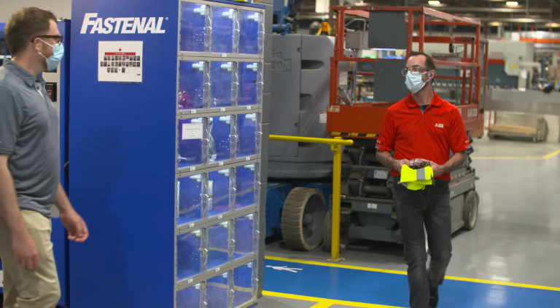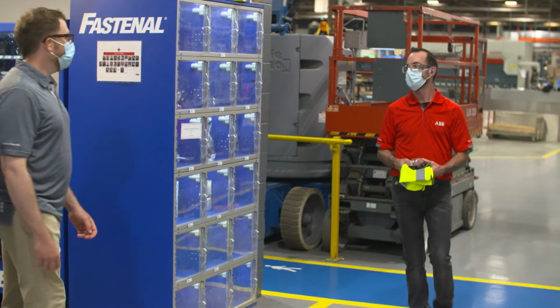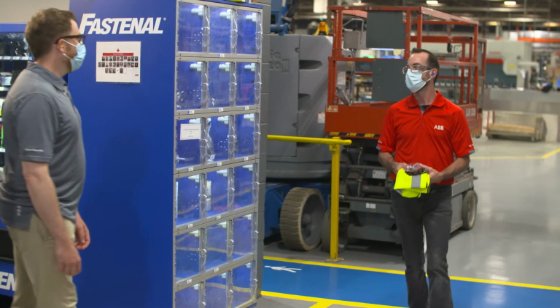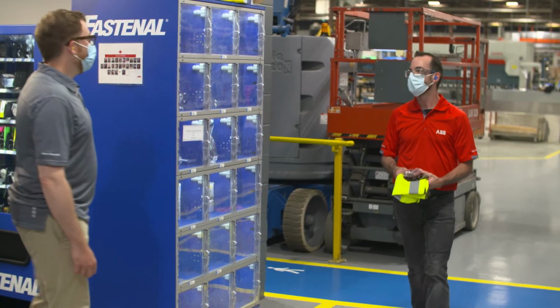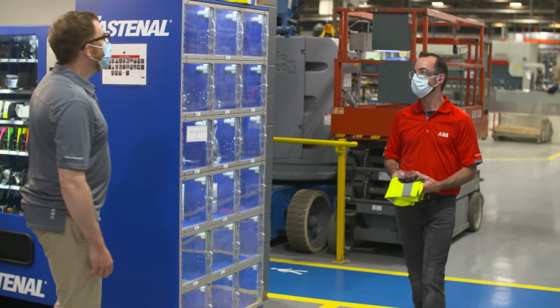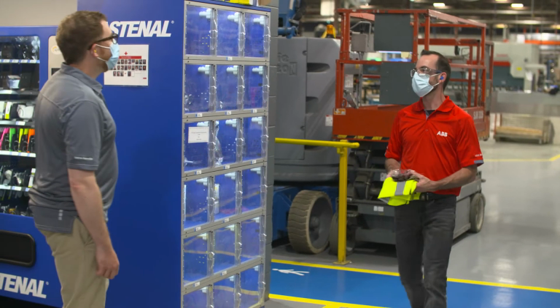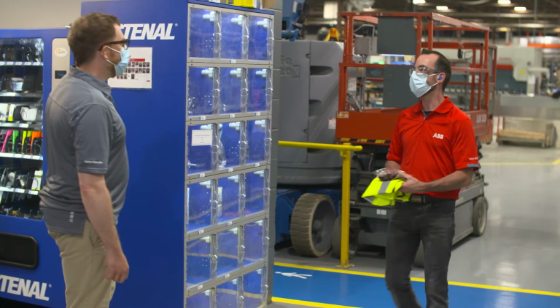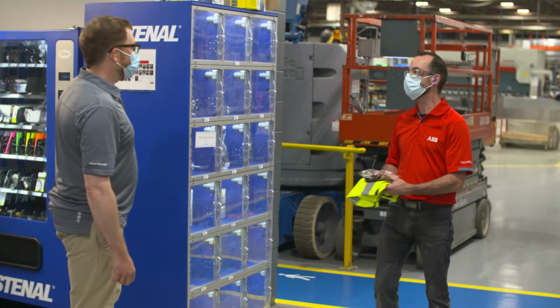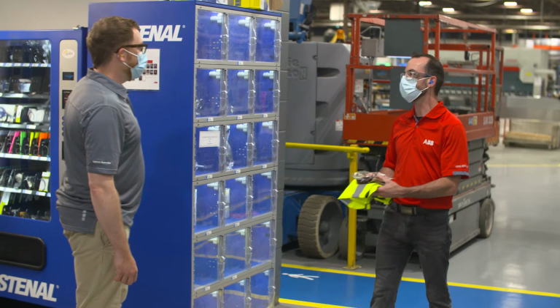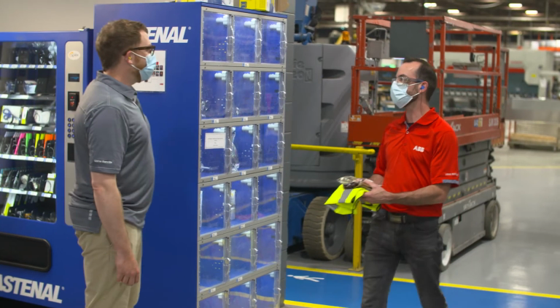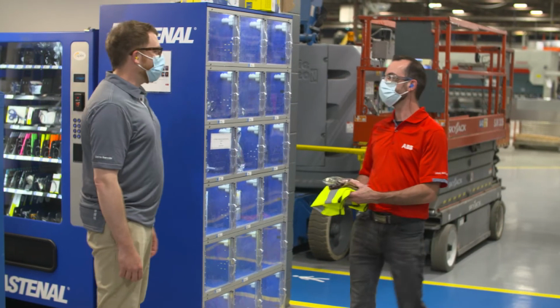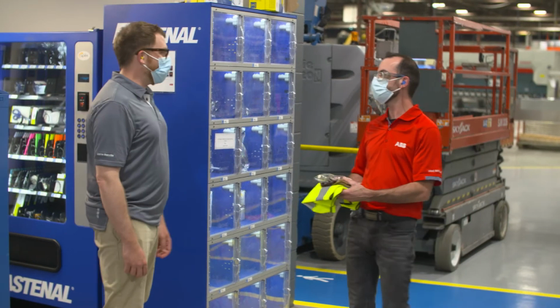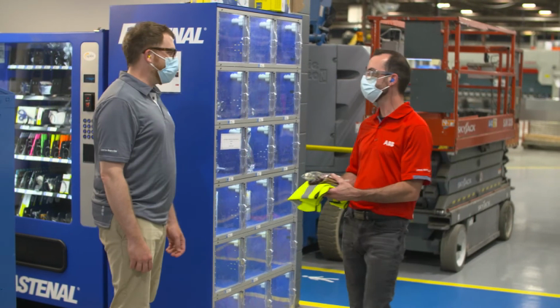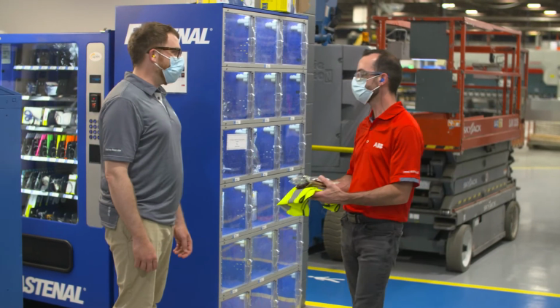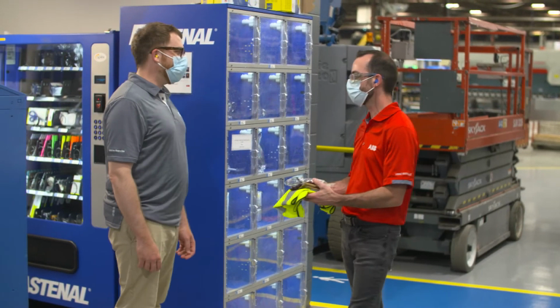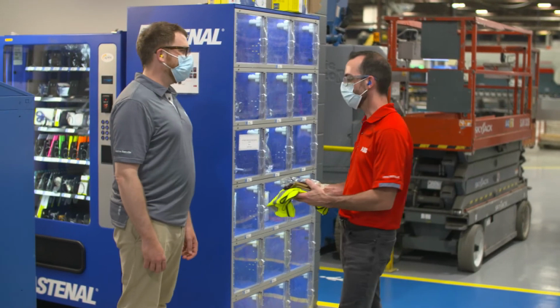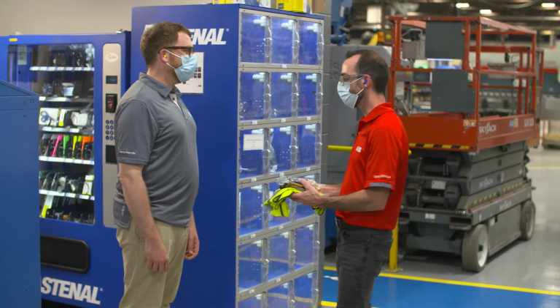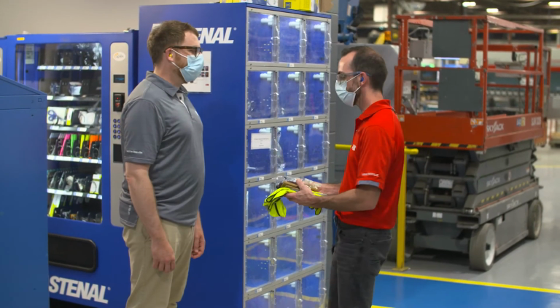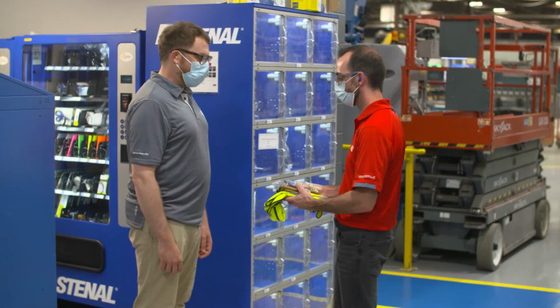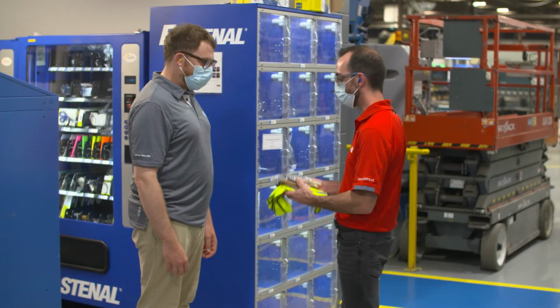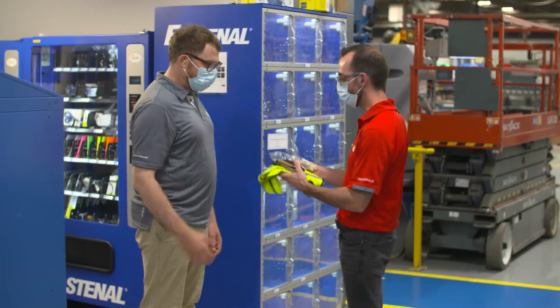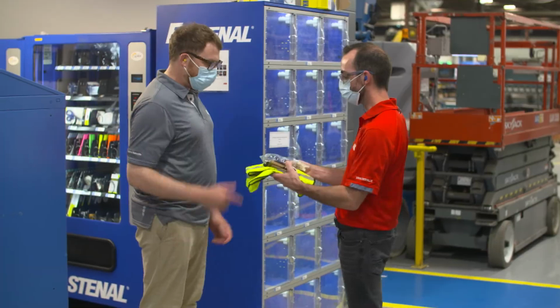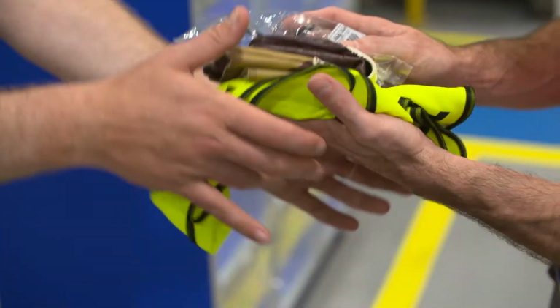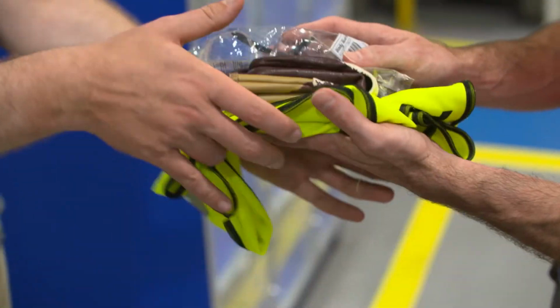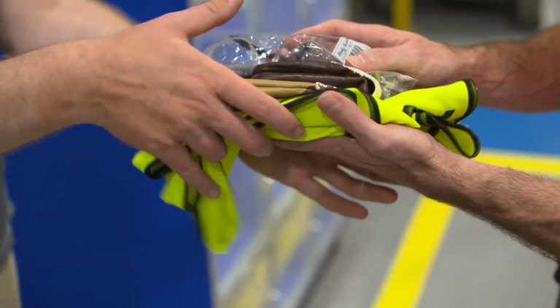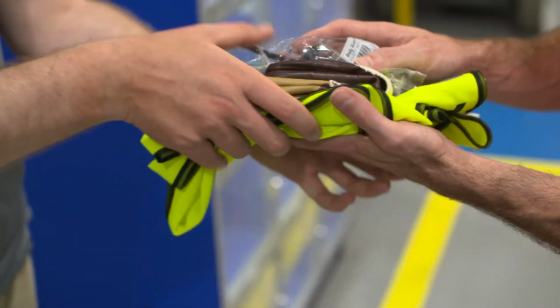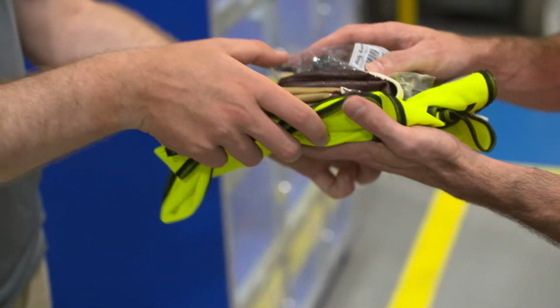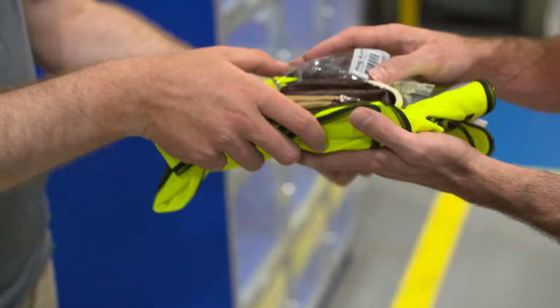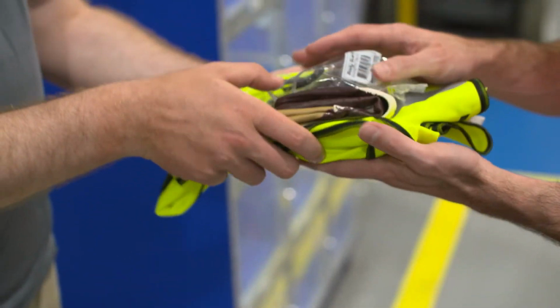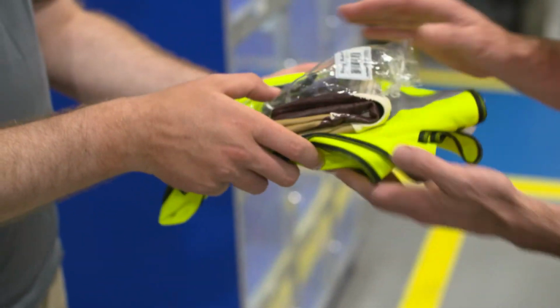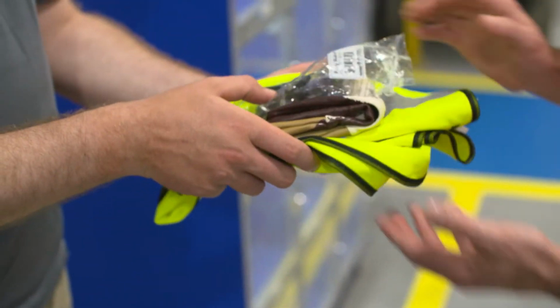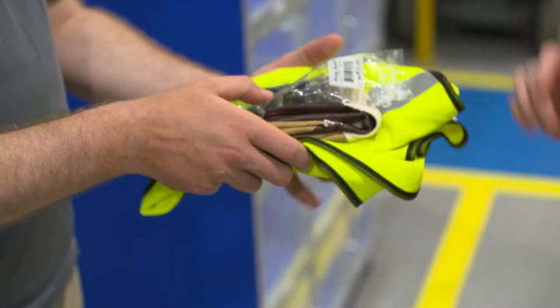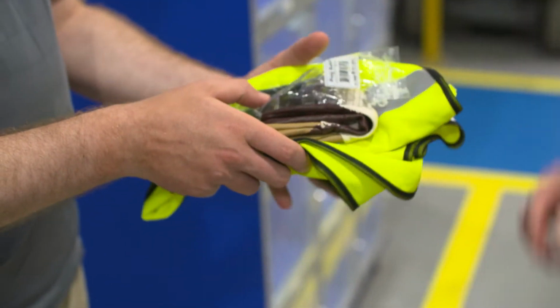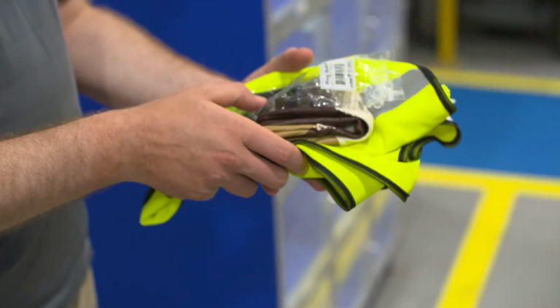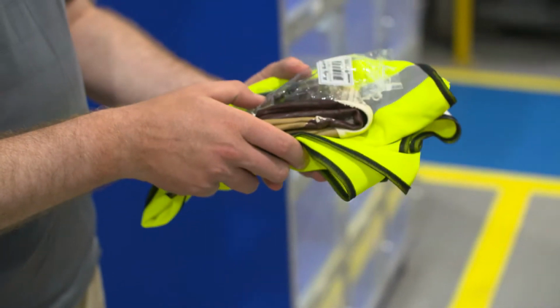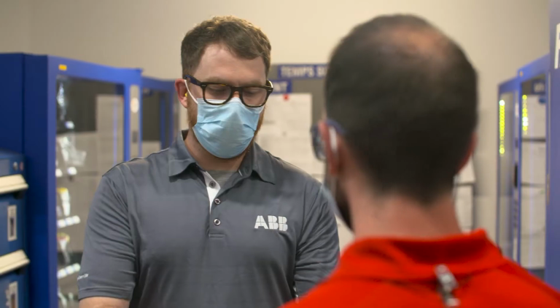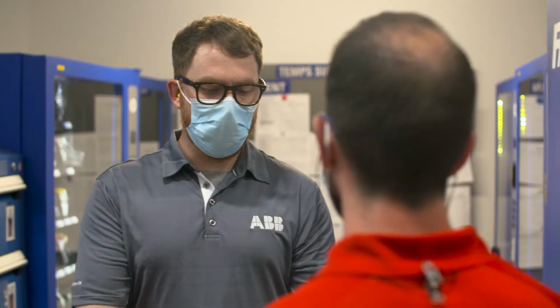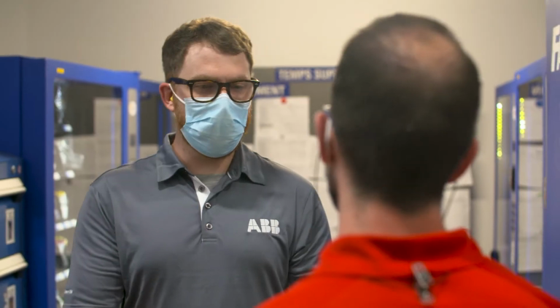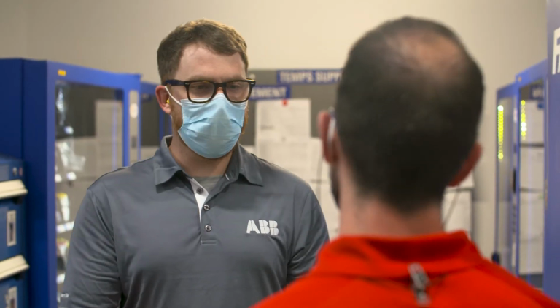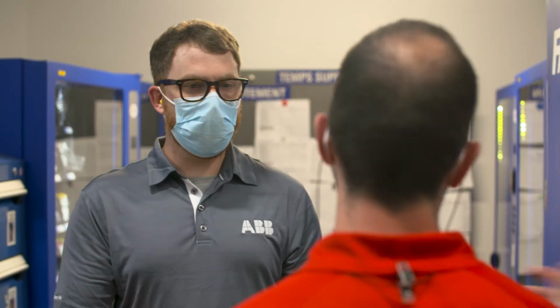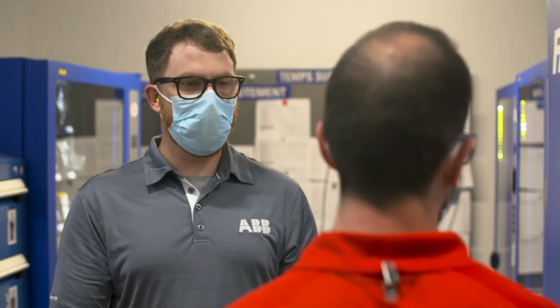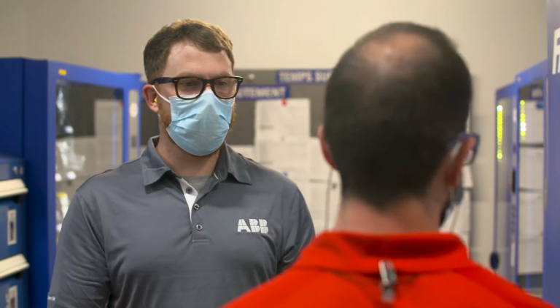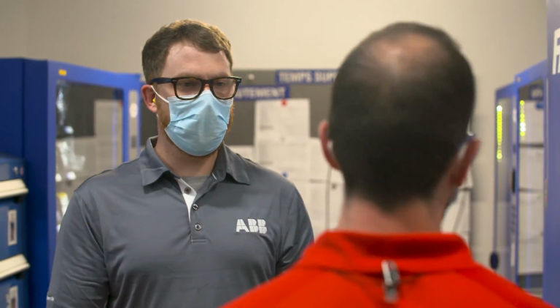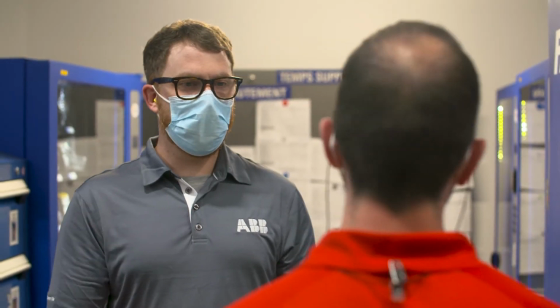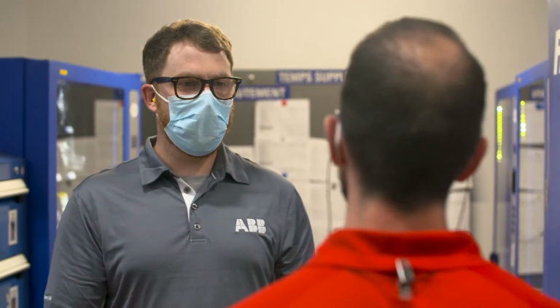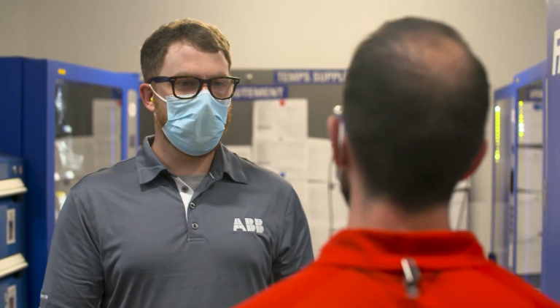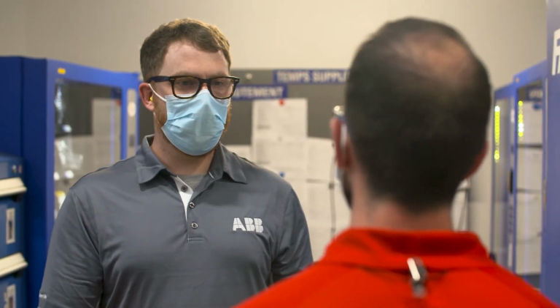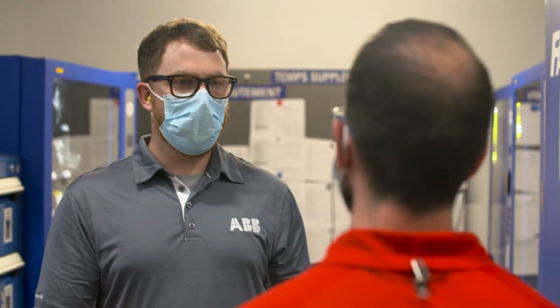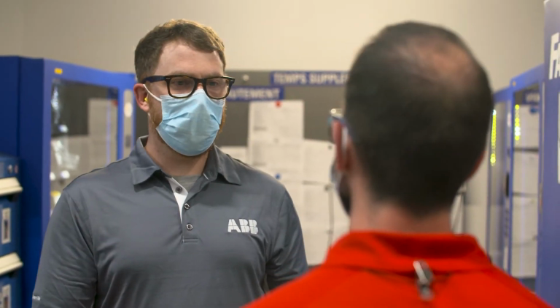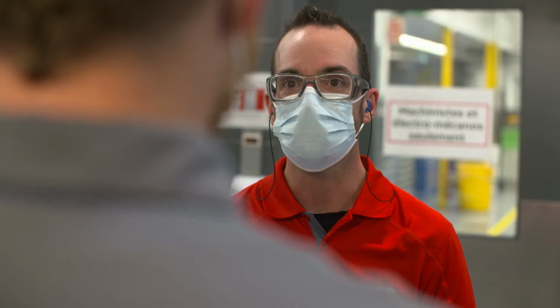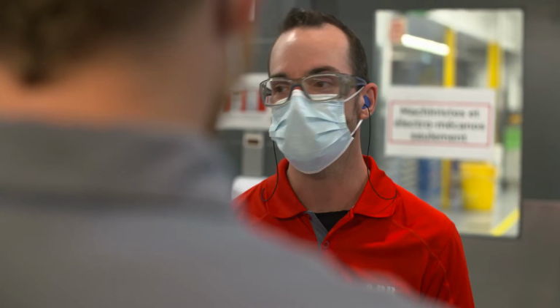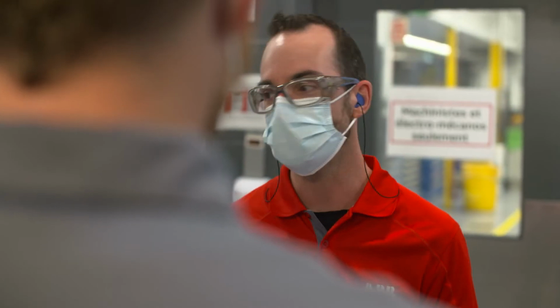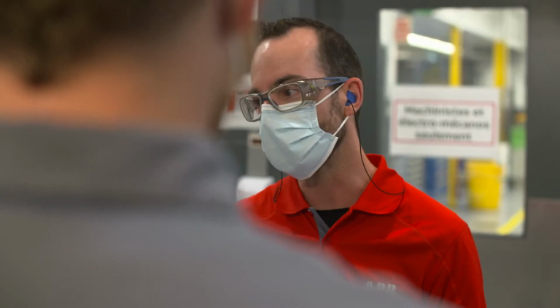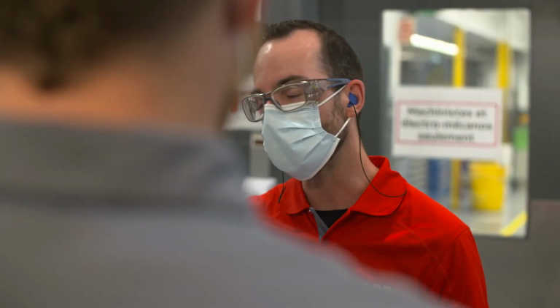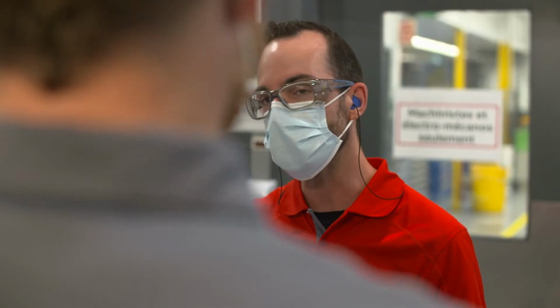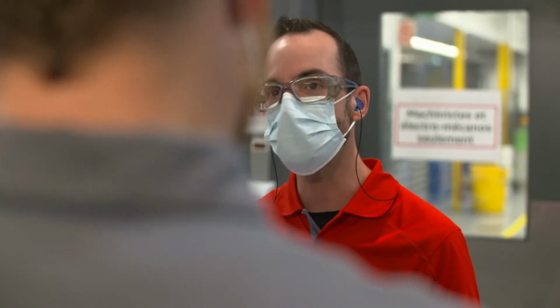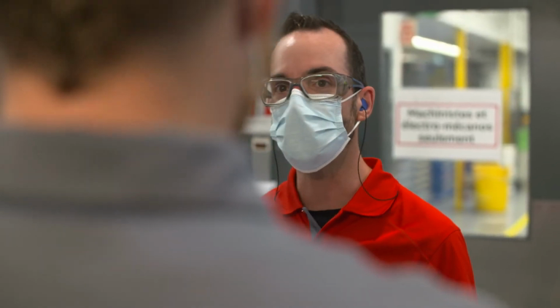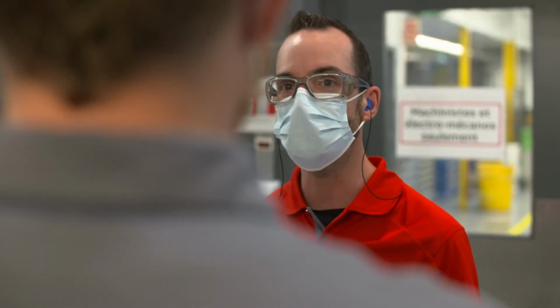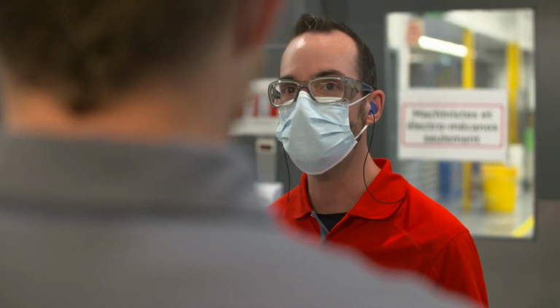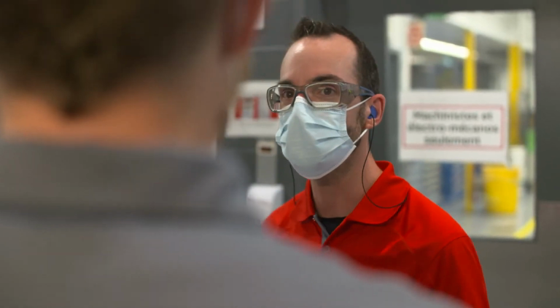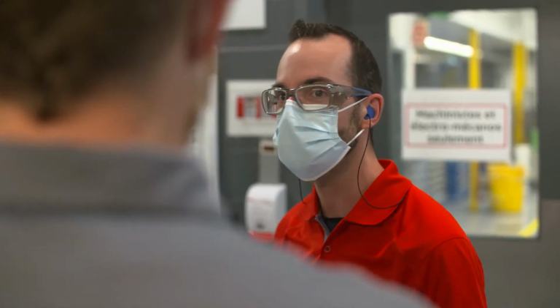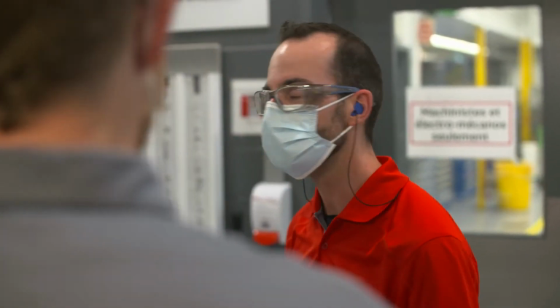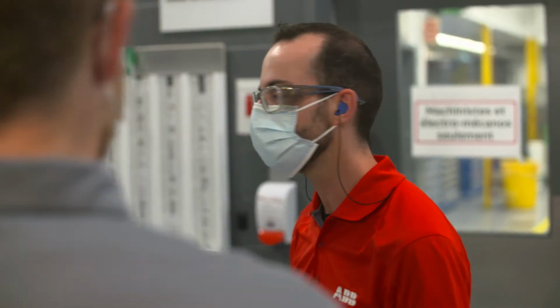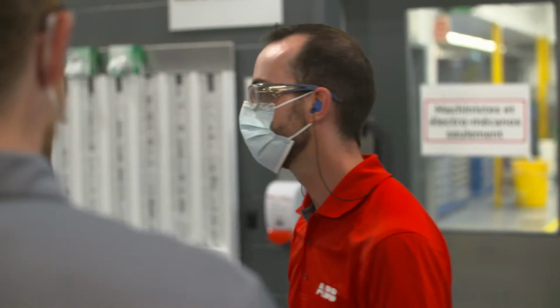Frederic Pichet is a production development specialist here. Our first stop is to get me outfitted with the necessary safety gear.